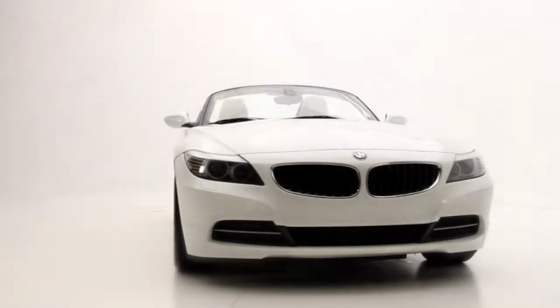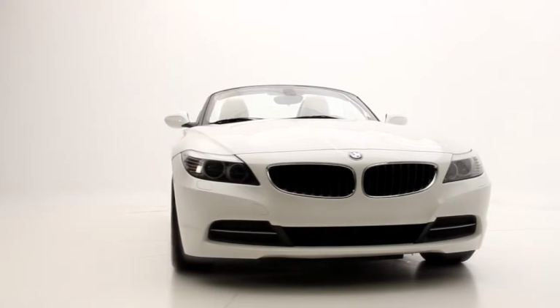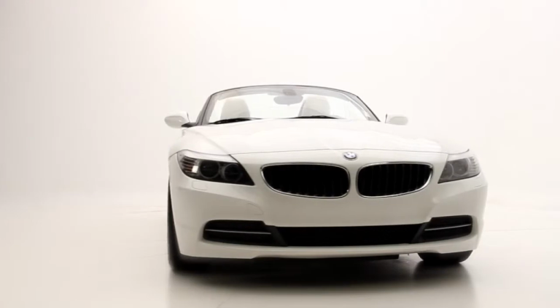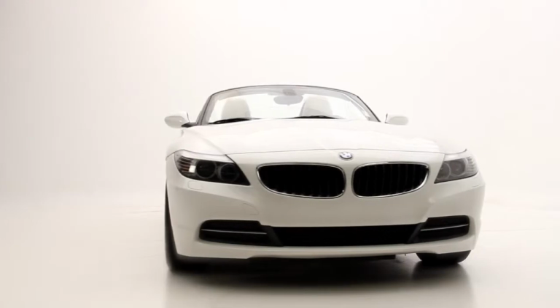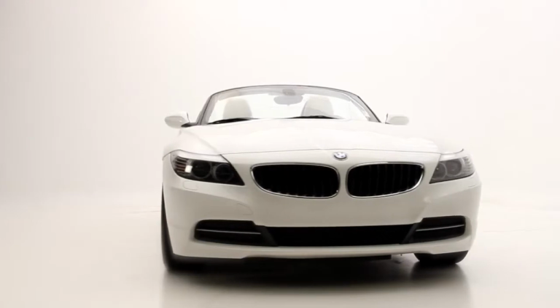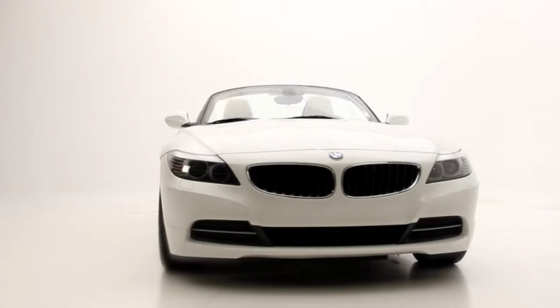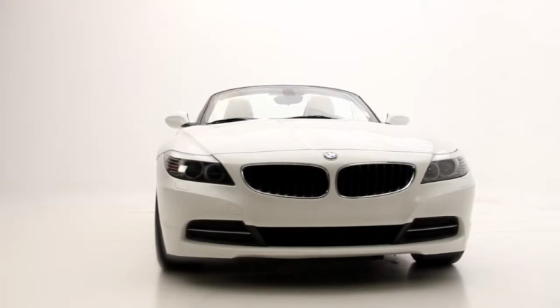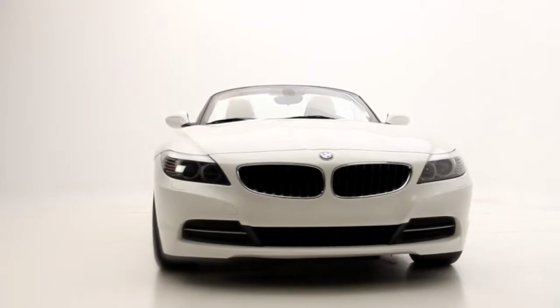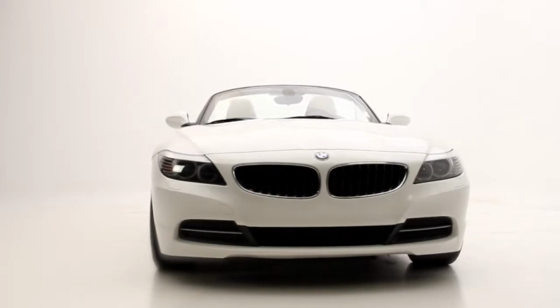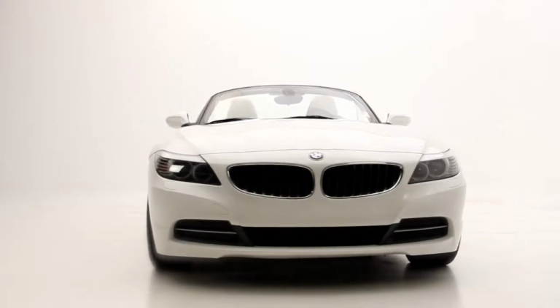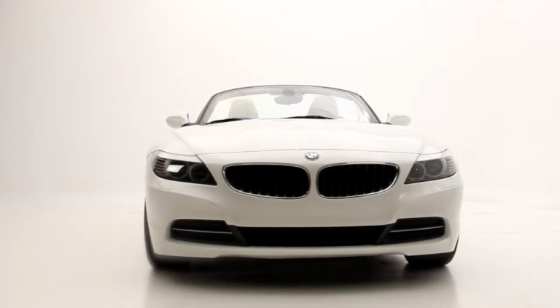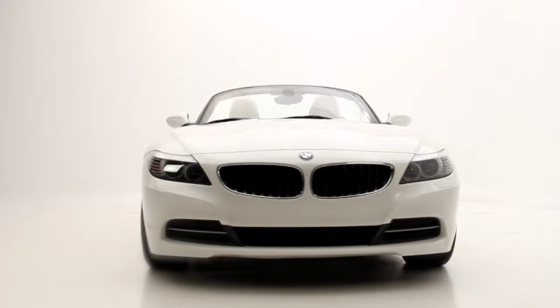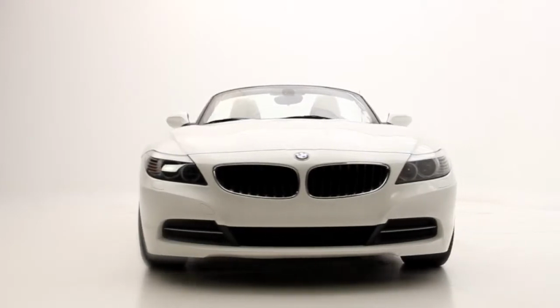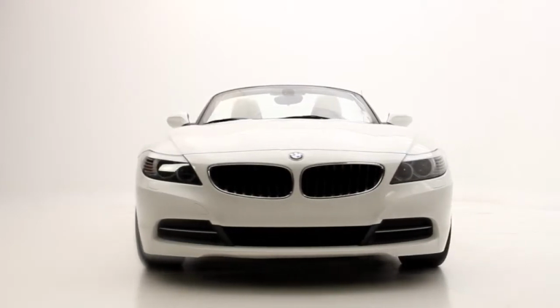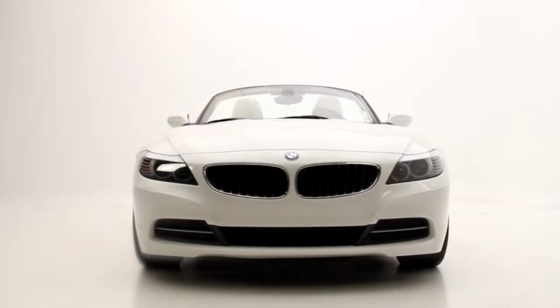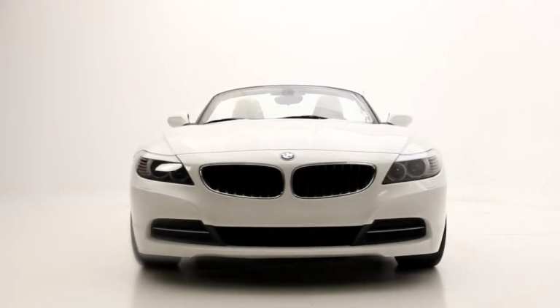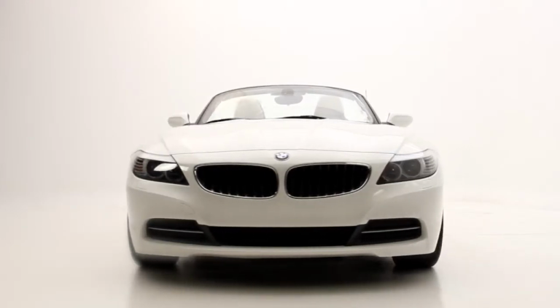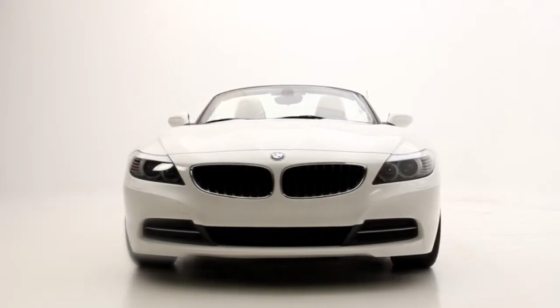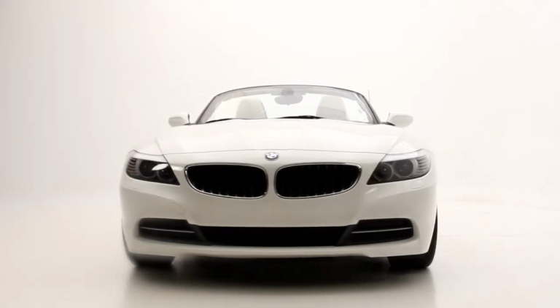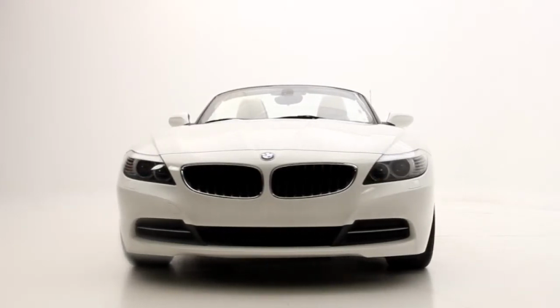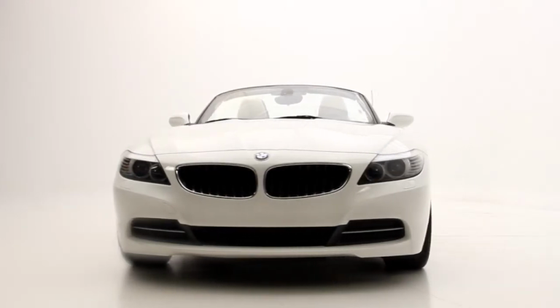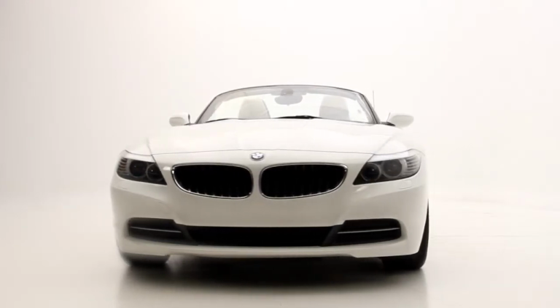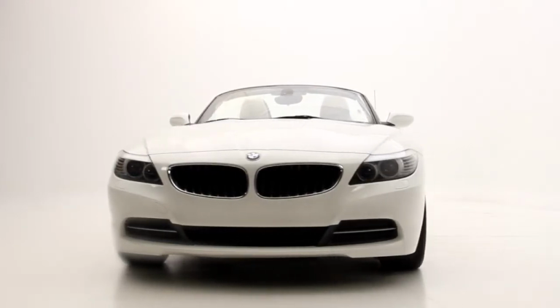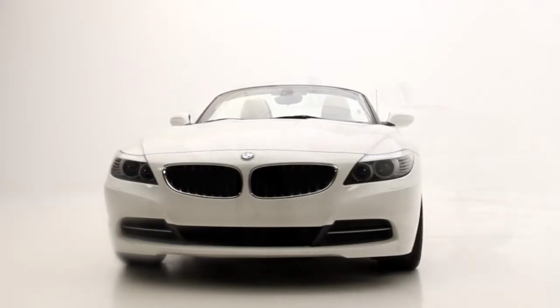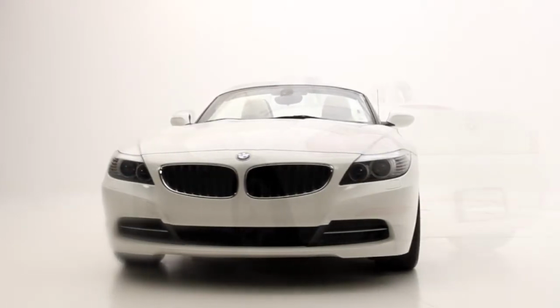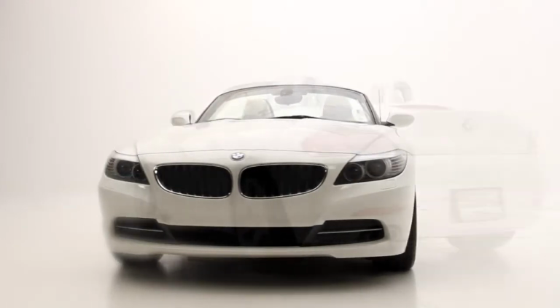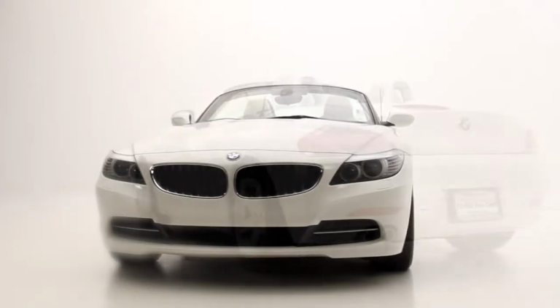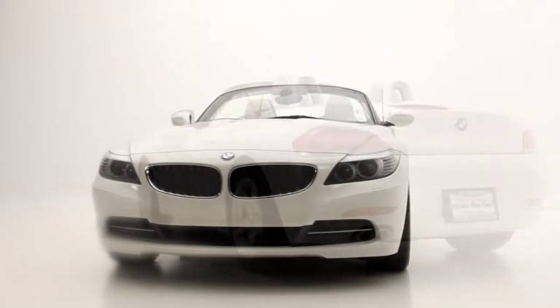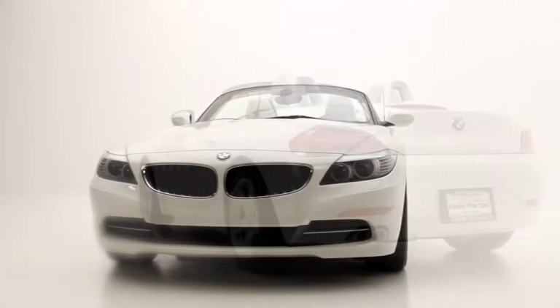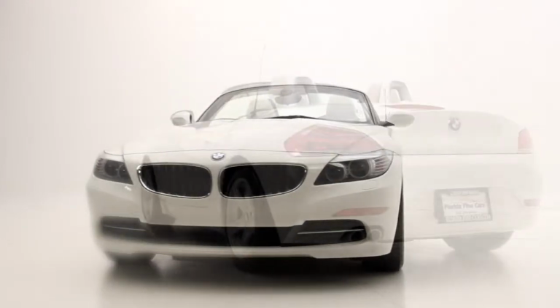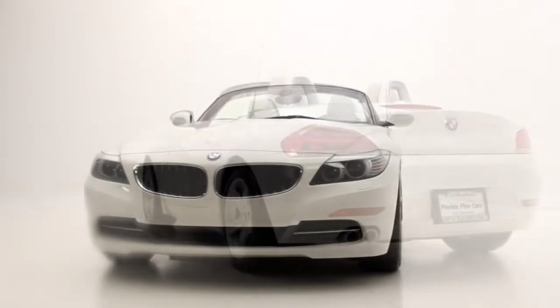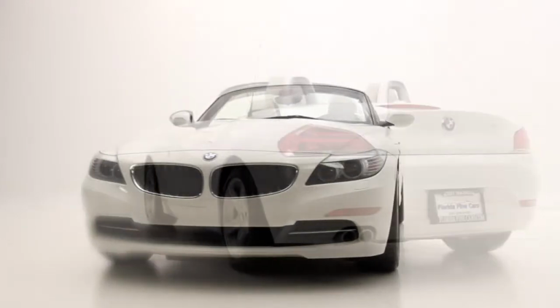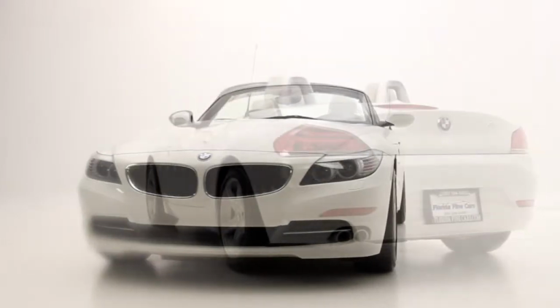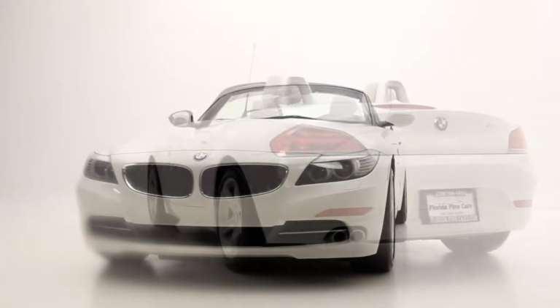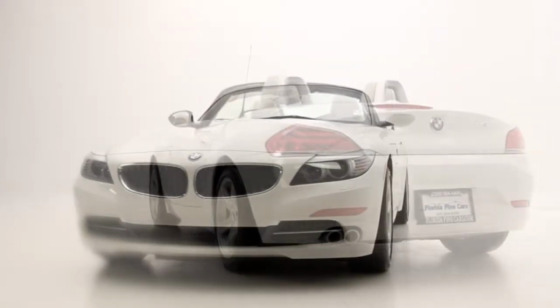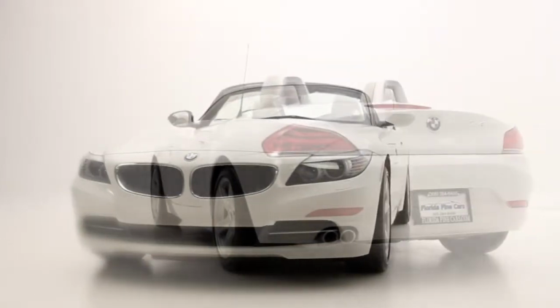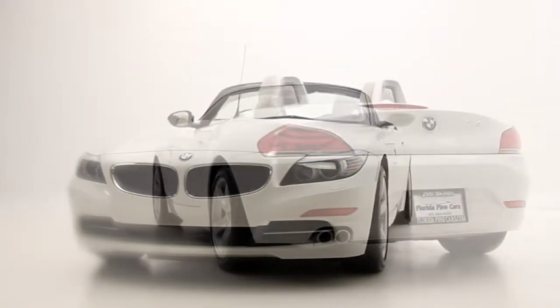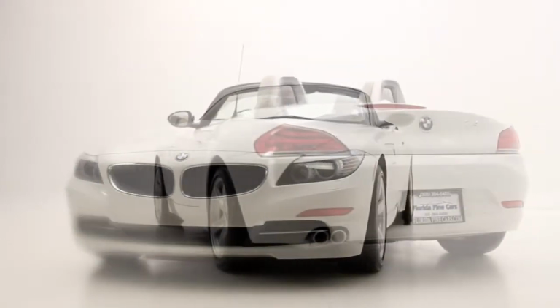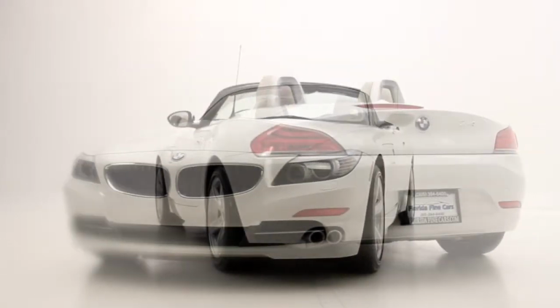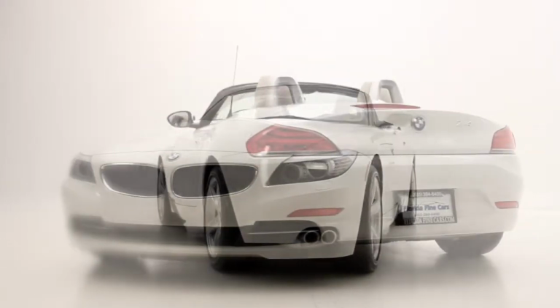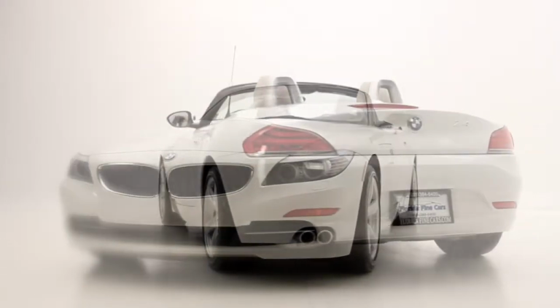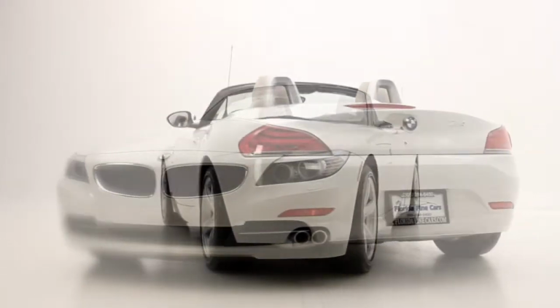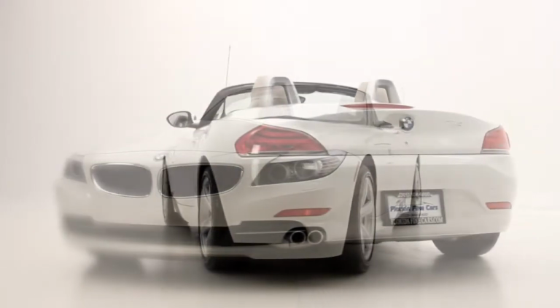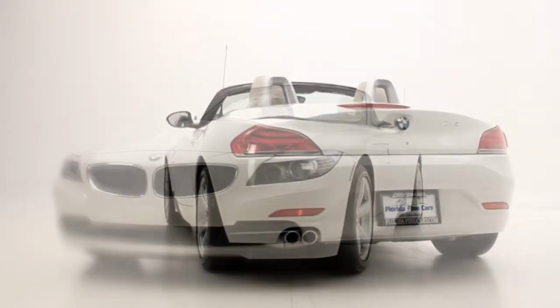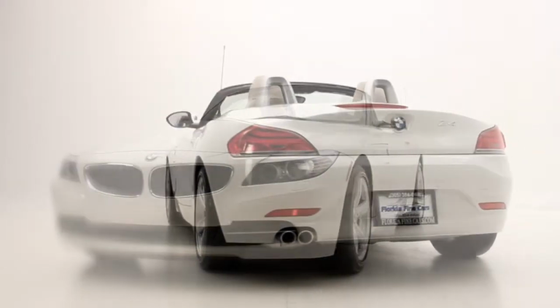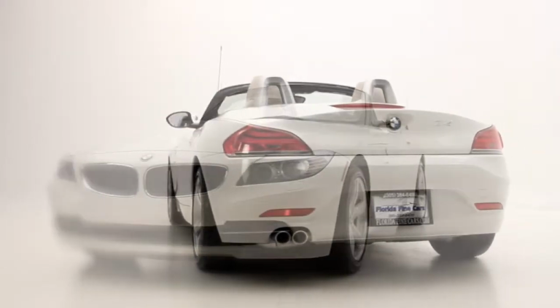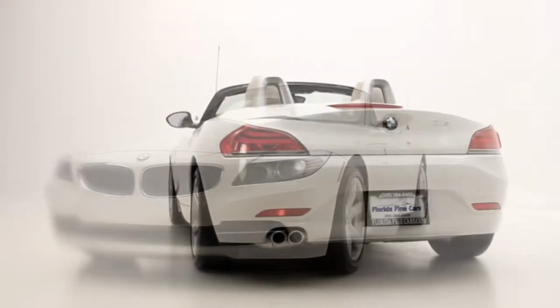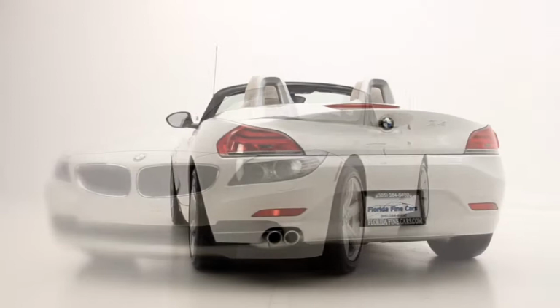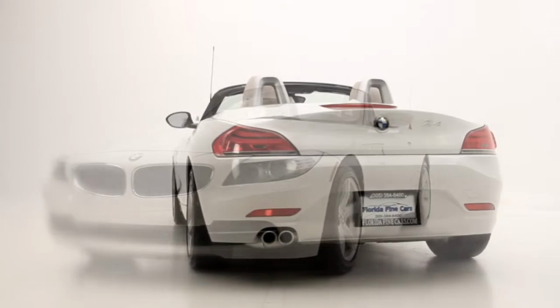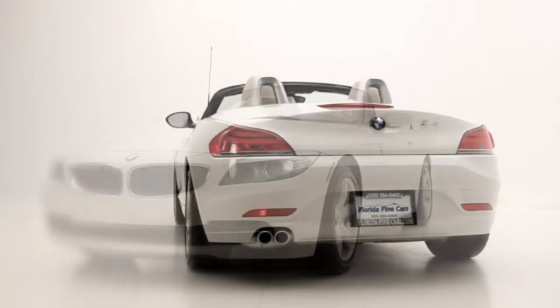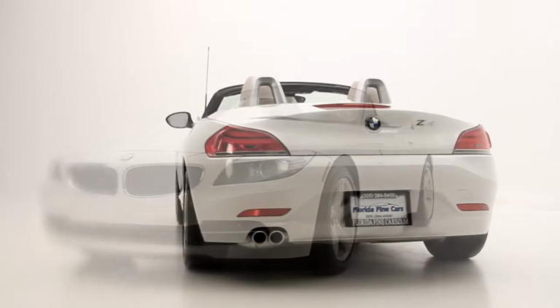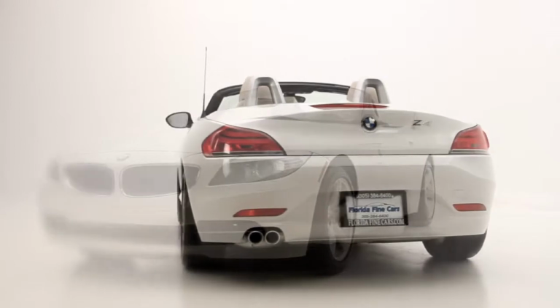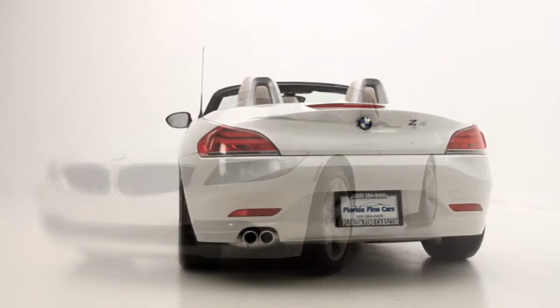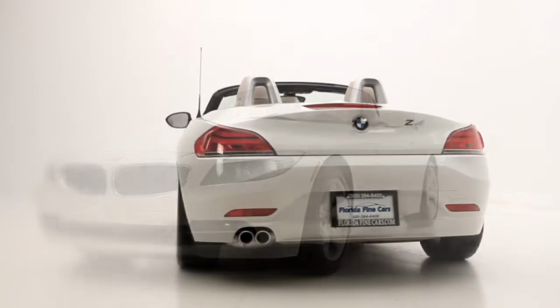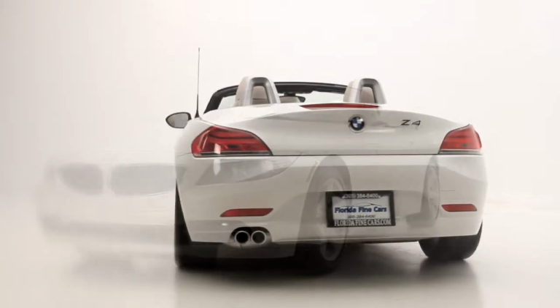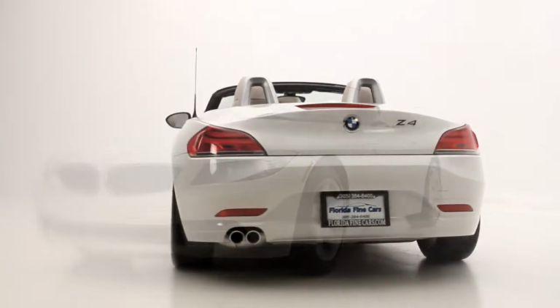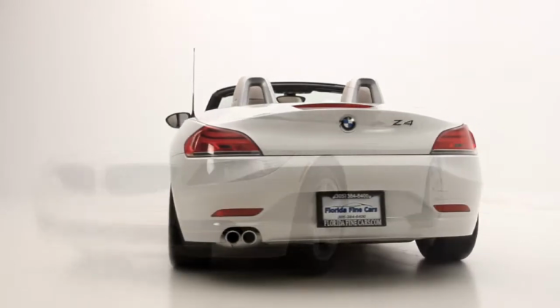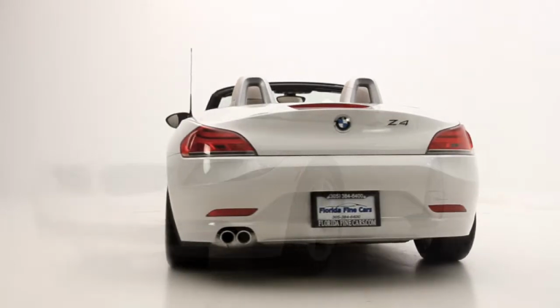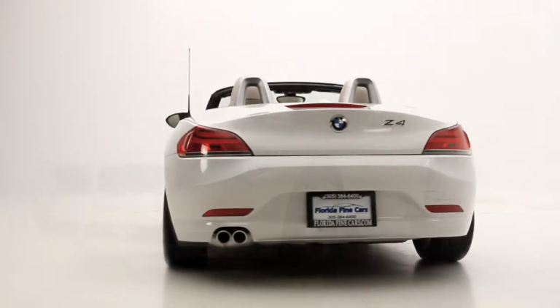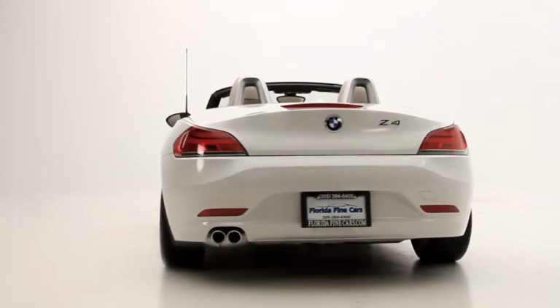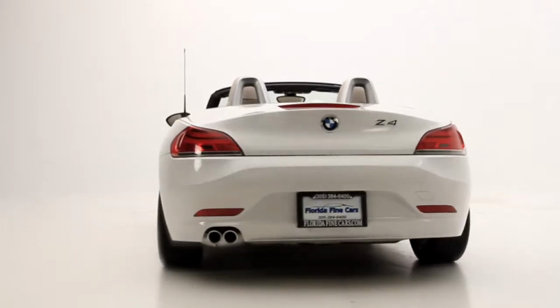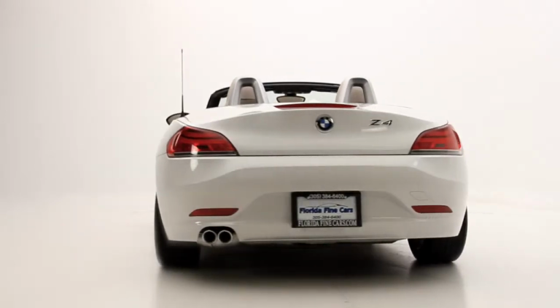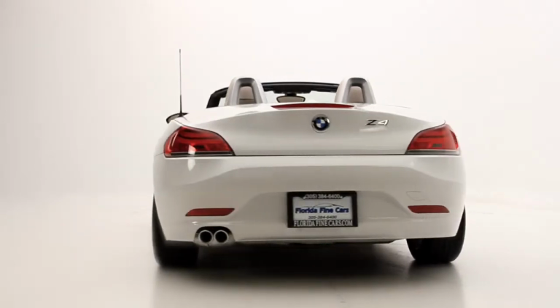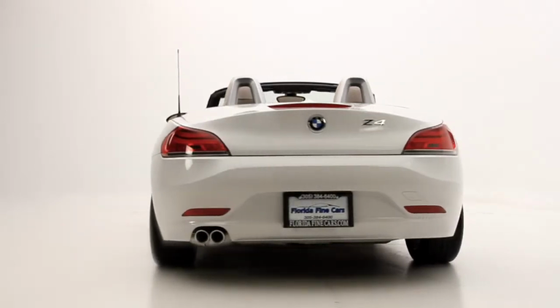The exterior color is alpine white with ivory white leather interior, and it's a Carfax one owner Florida car with no accidents.